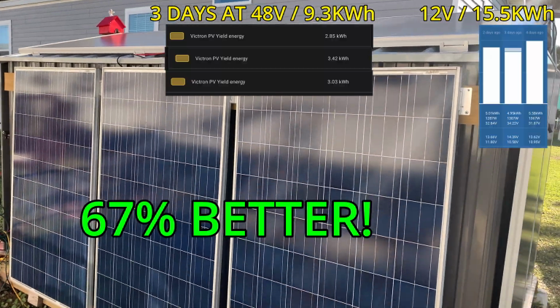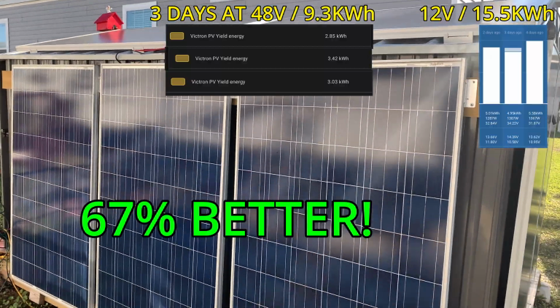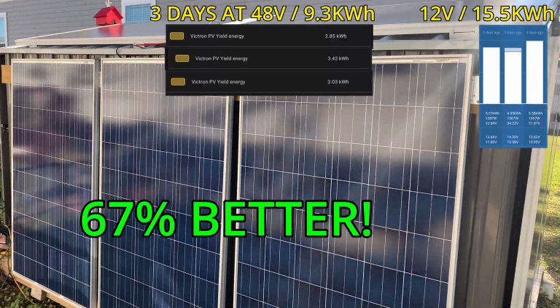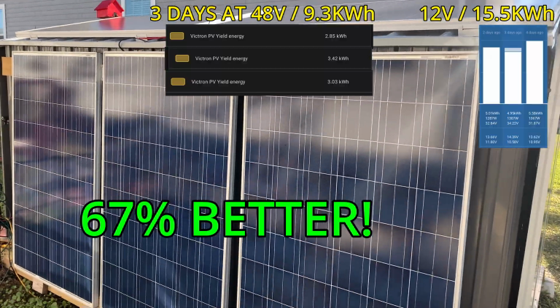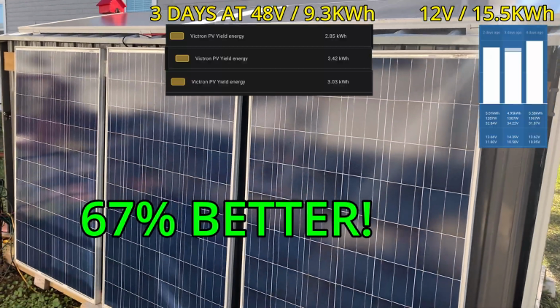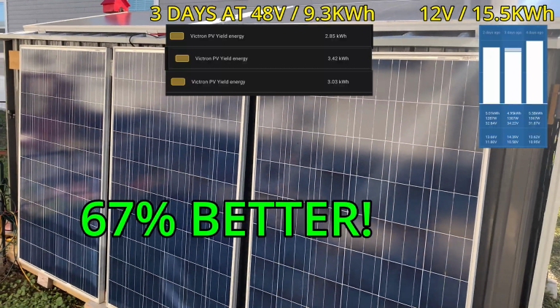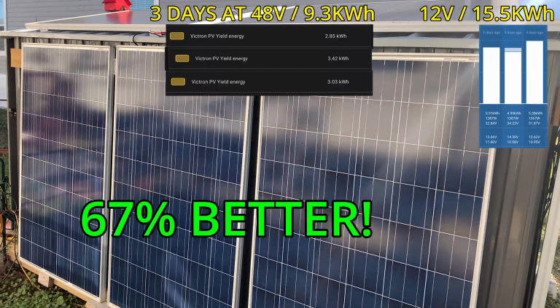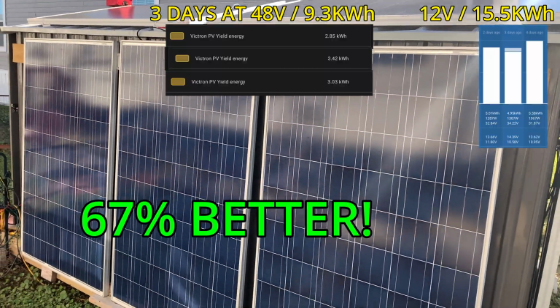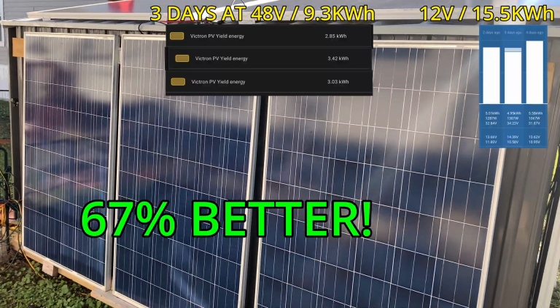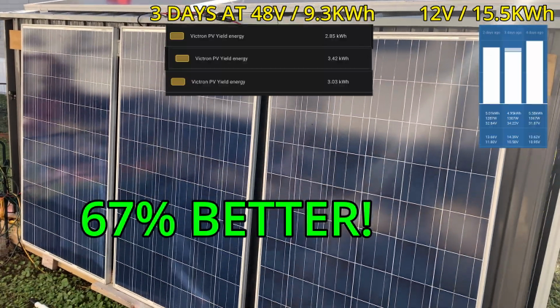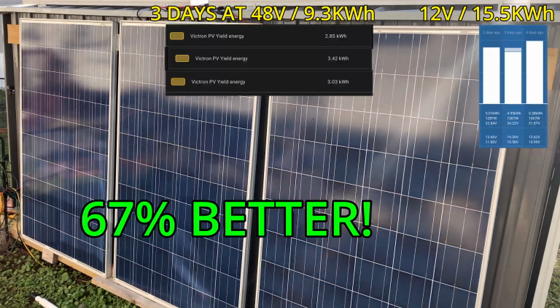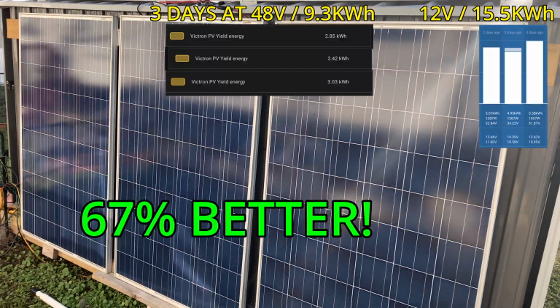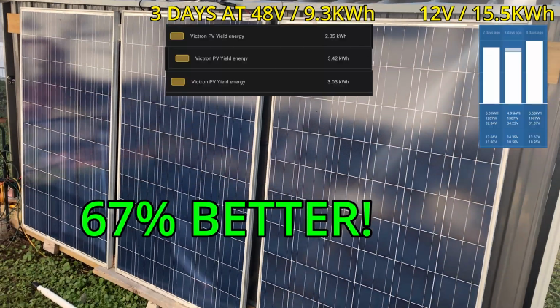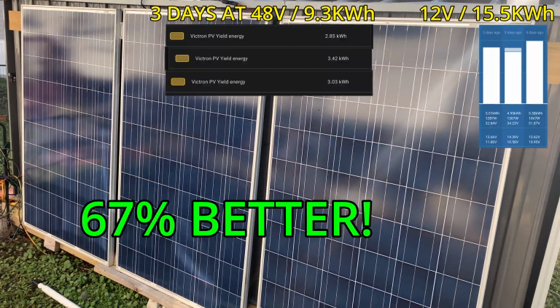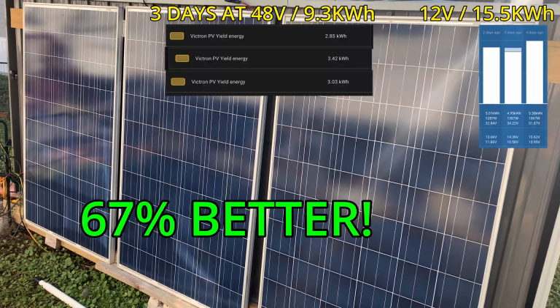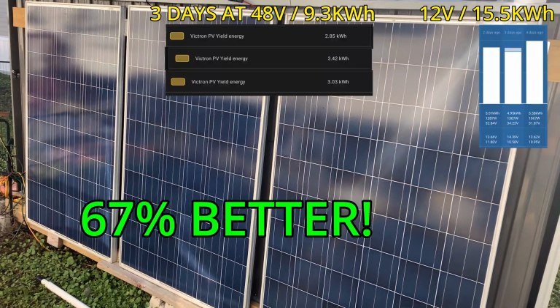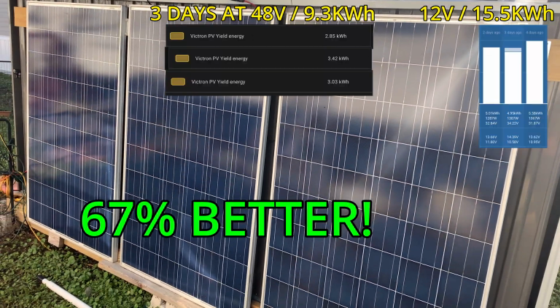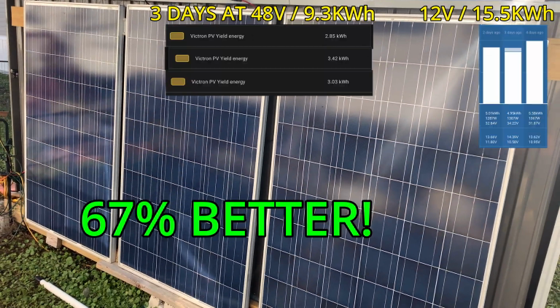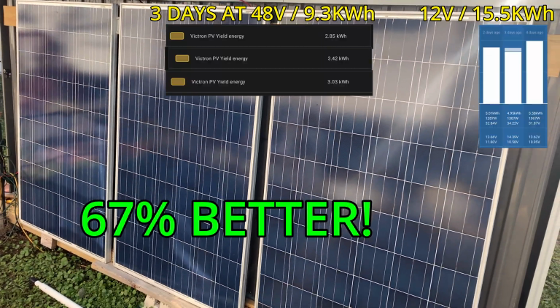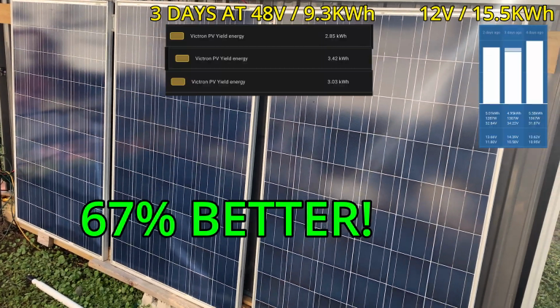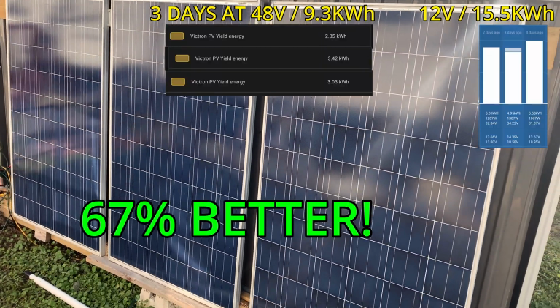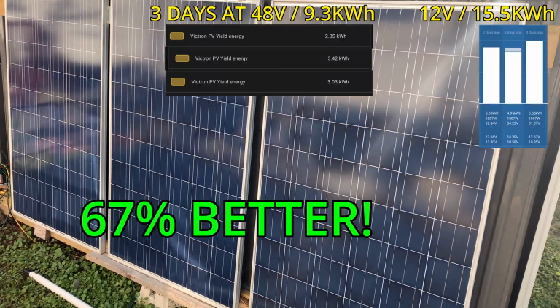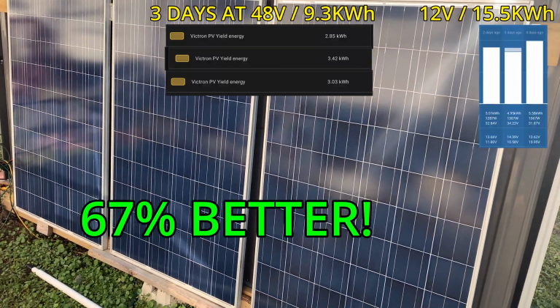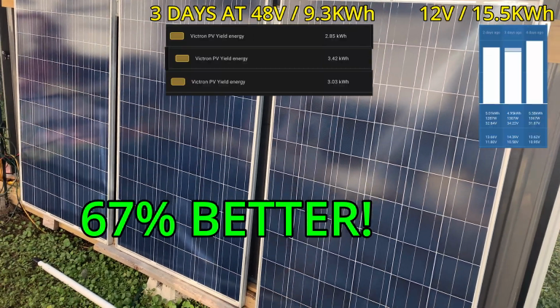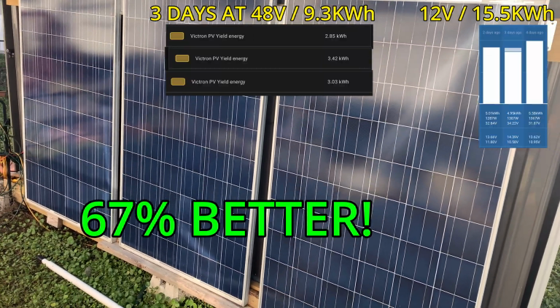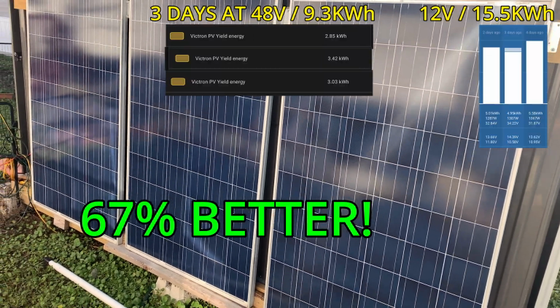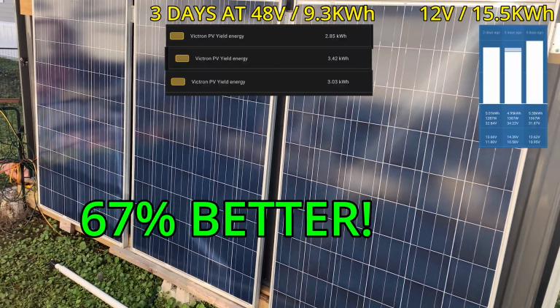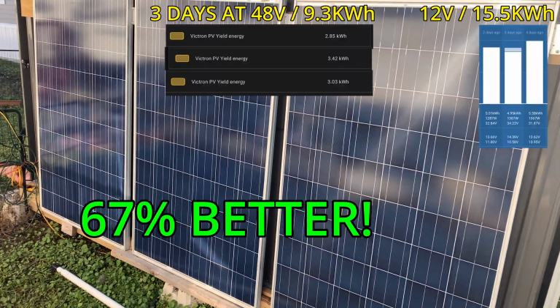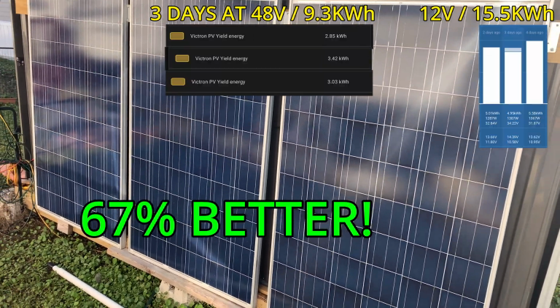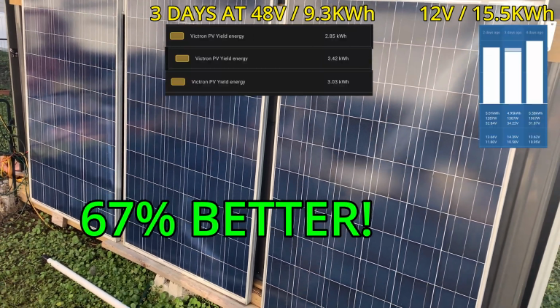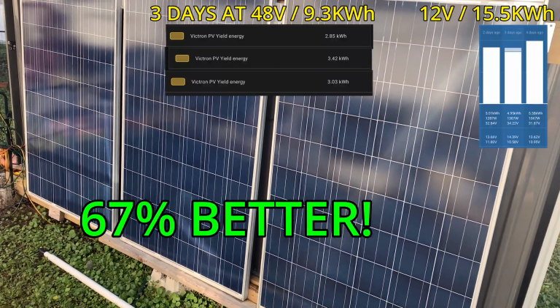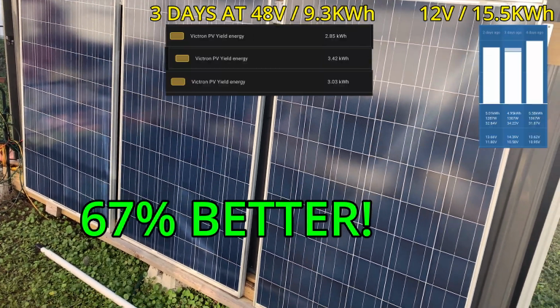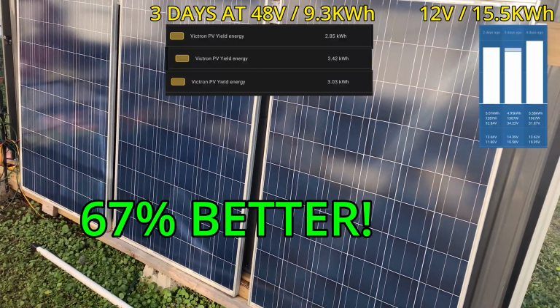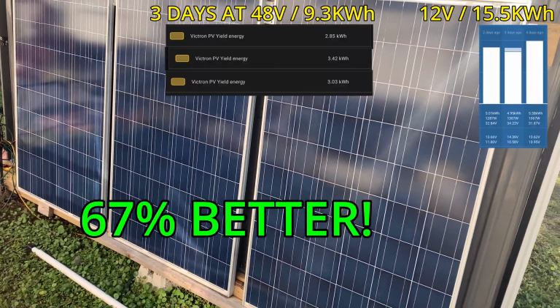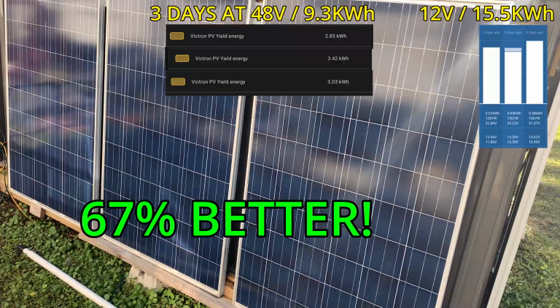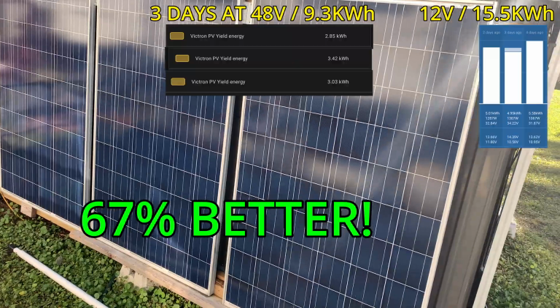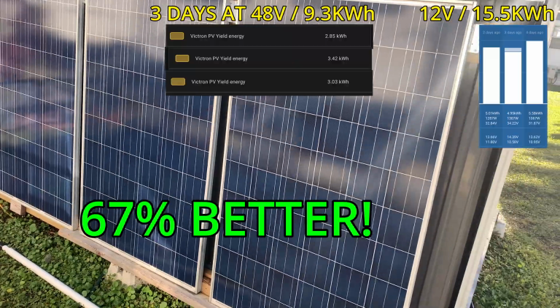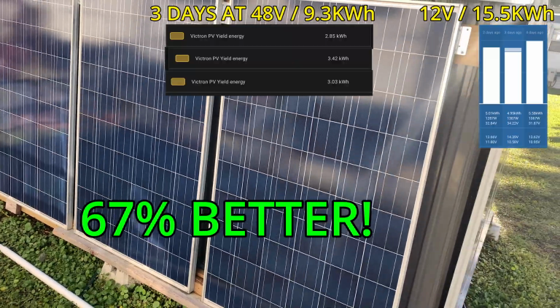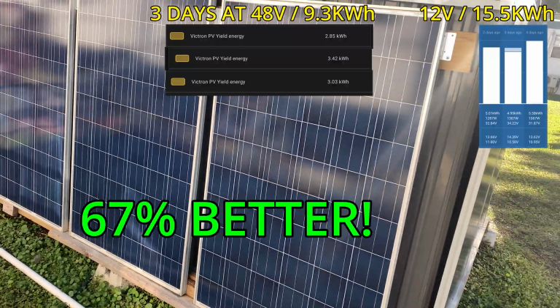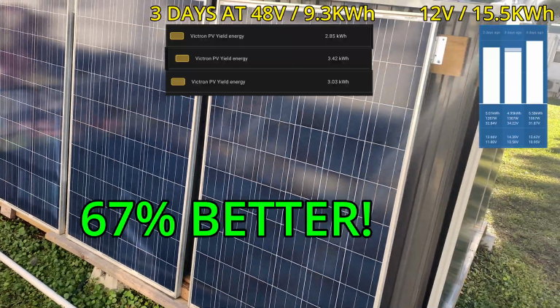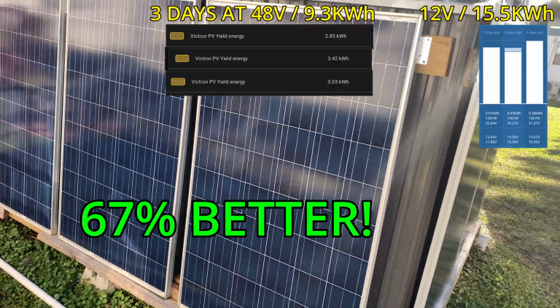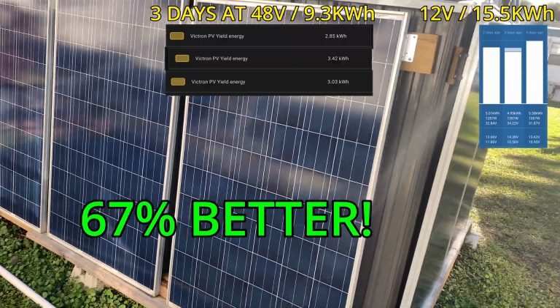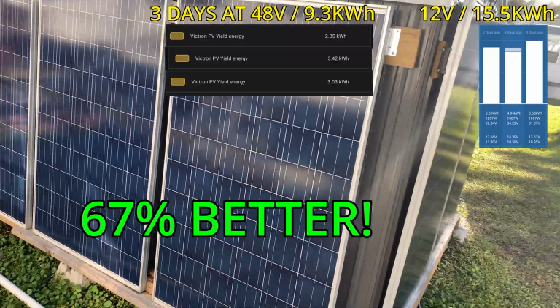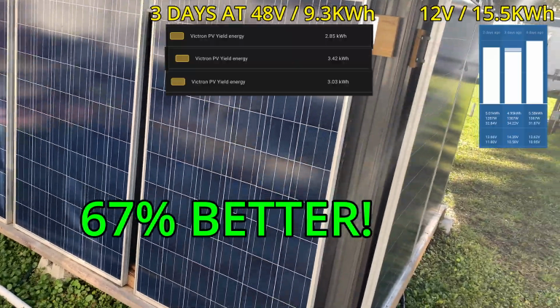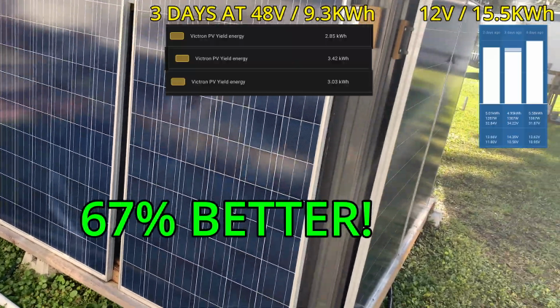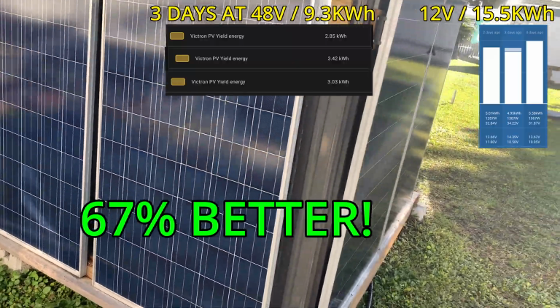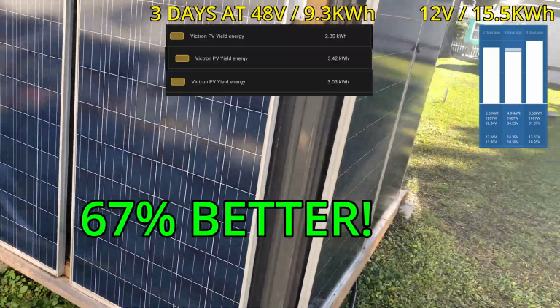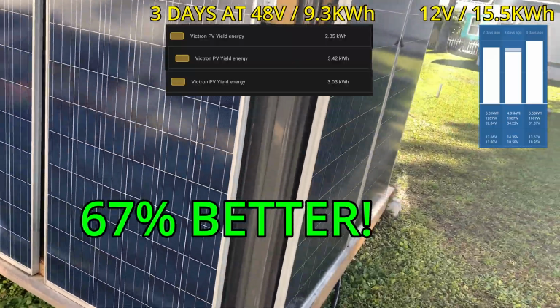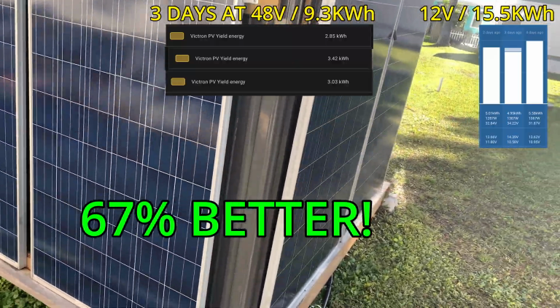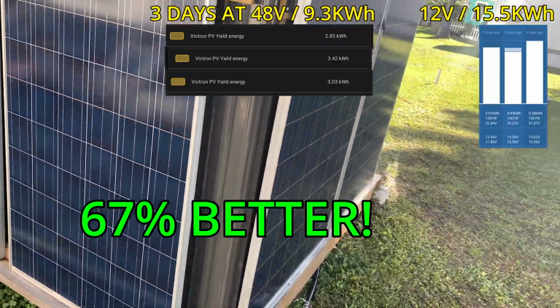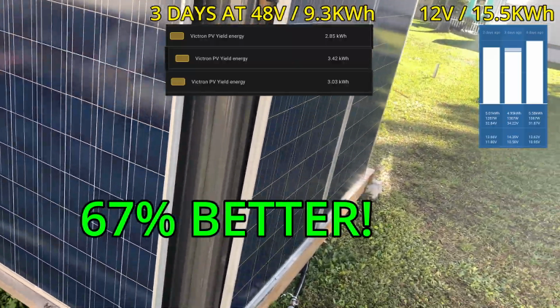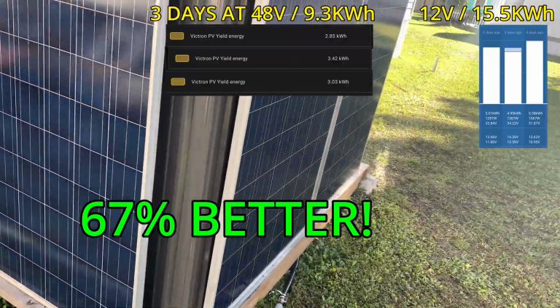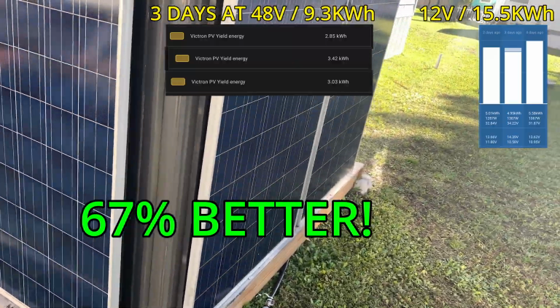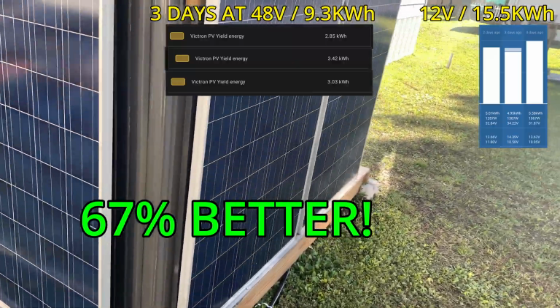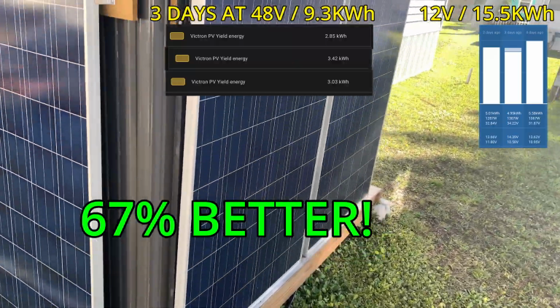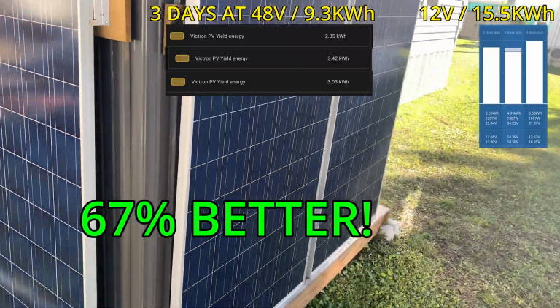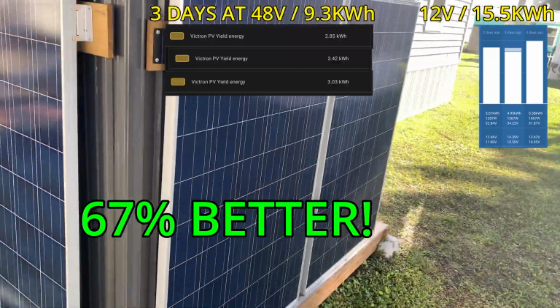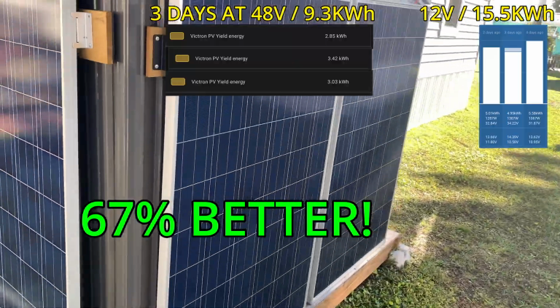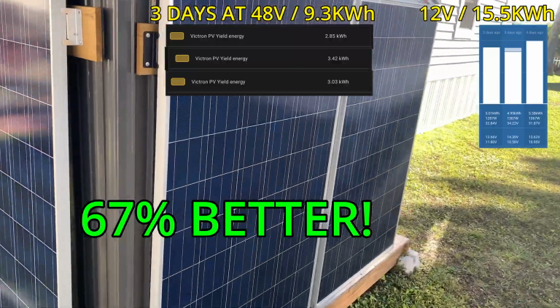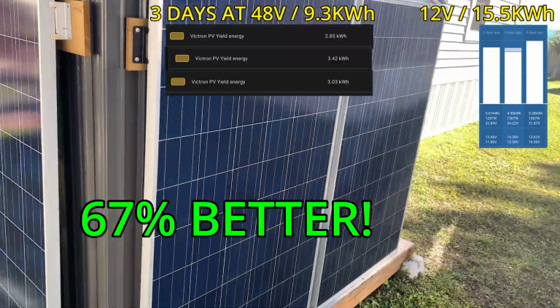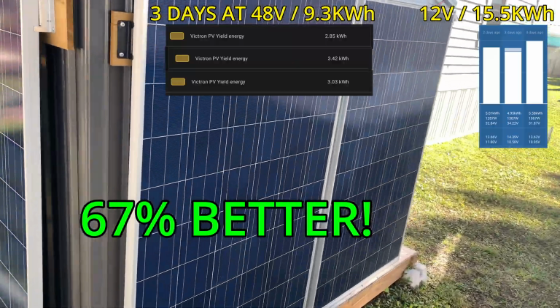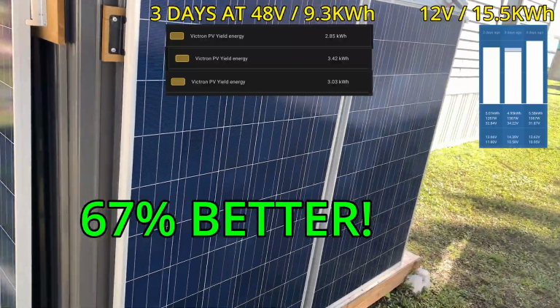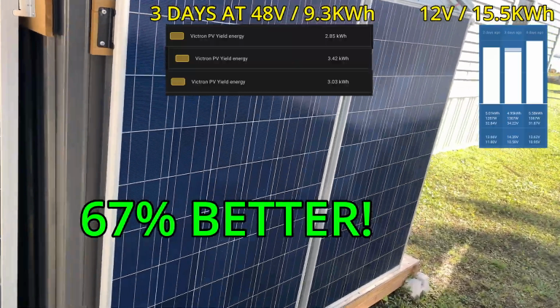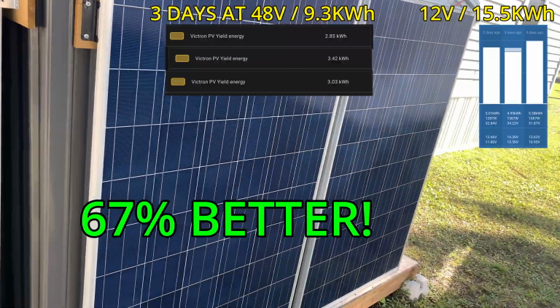Thanks for watching, and thanks to all my subscribers and members. We will see you at the next Solar Shed when it's much bigger.